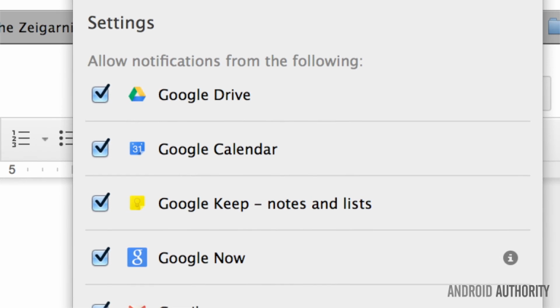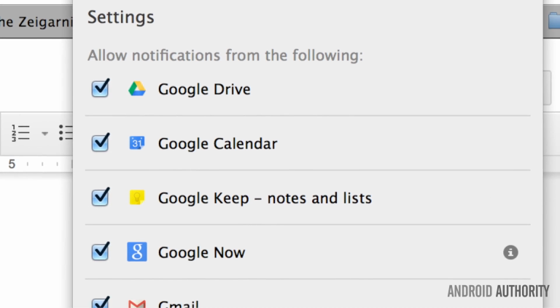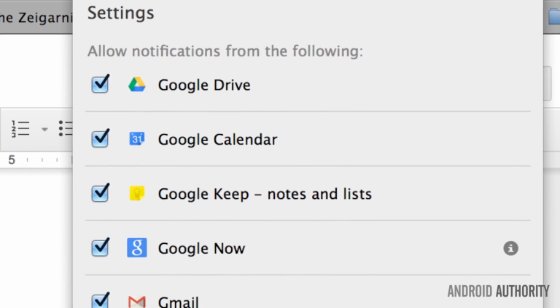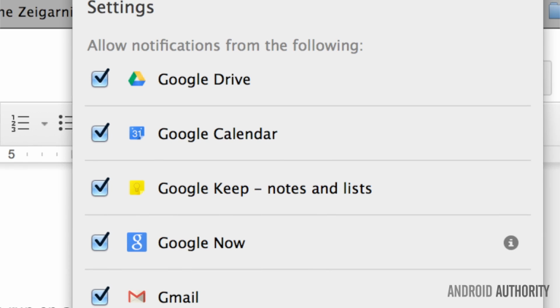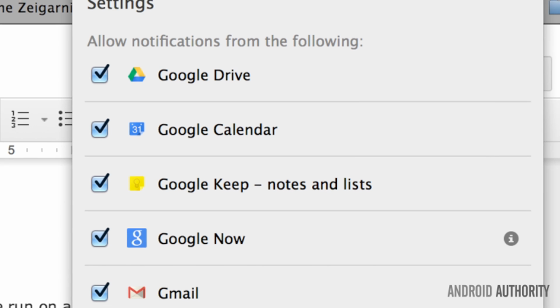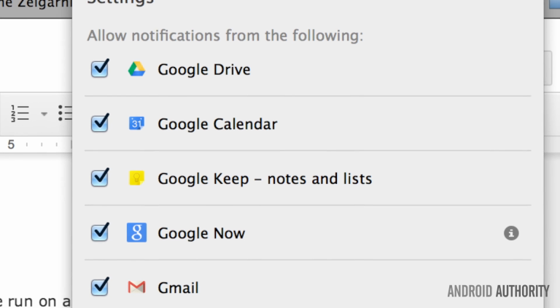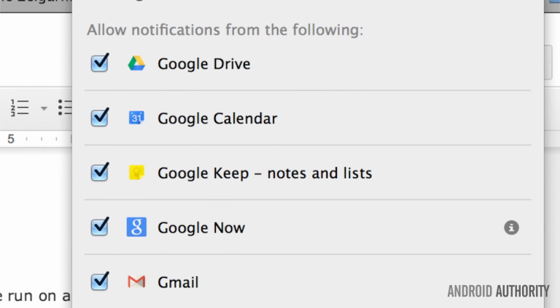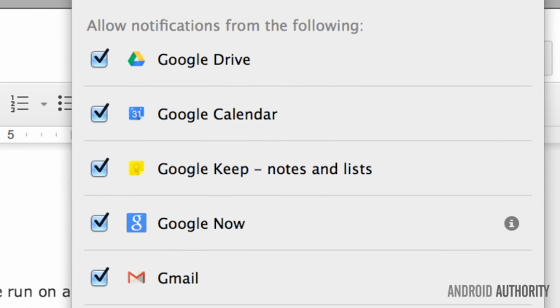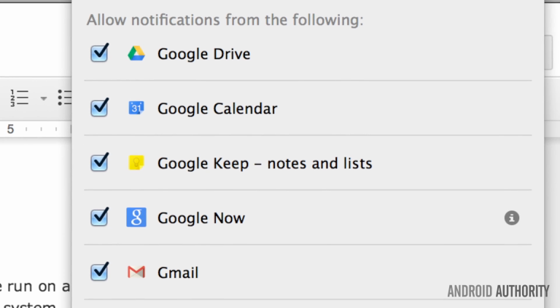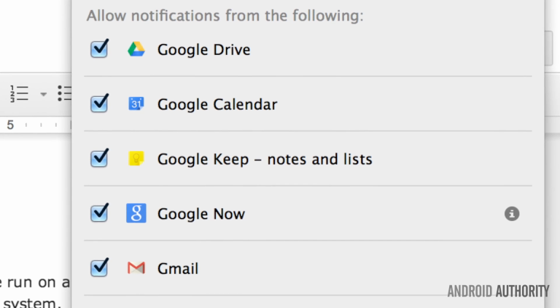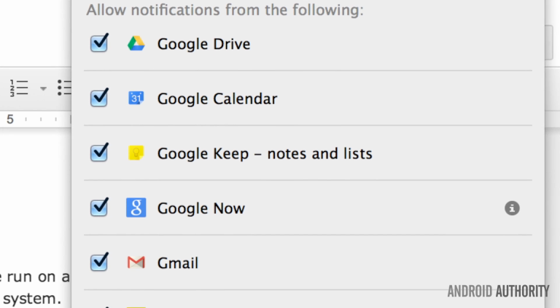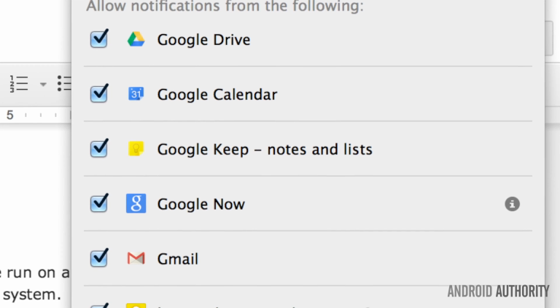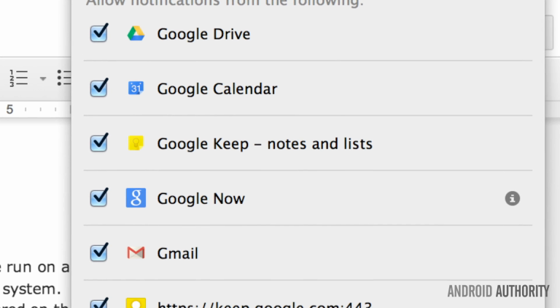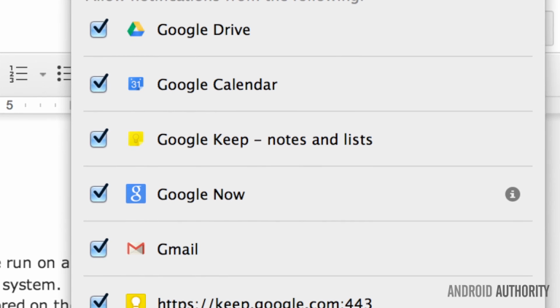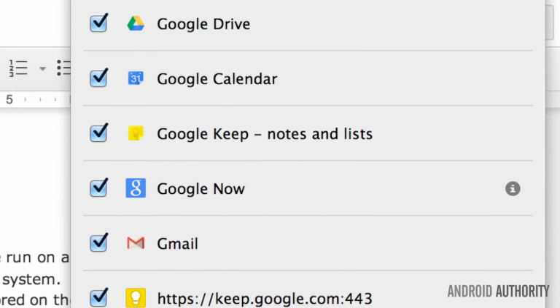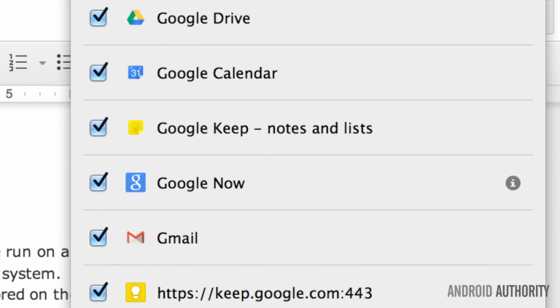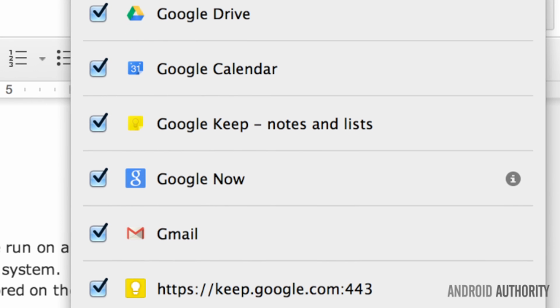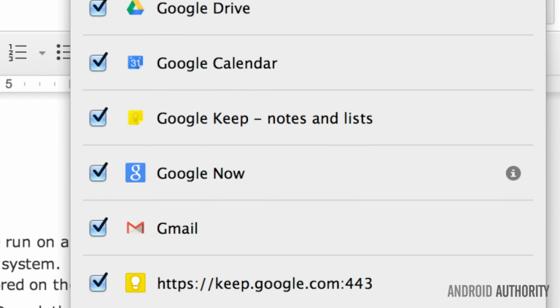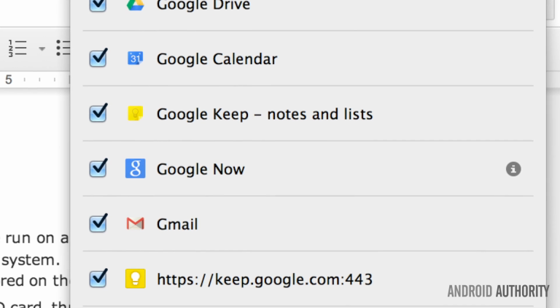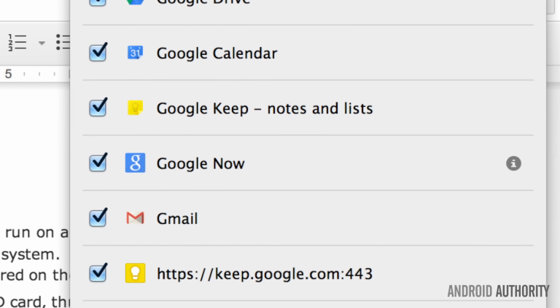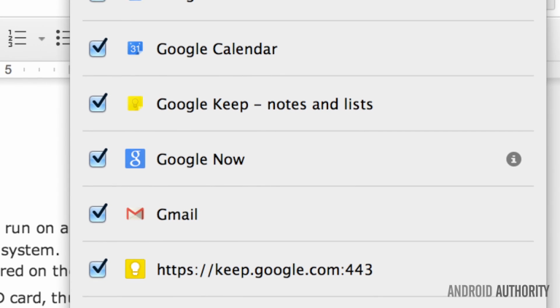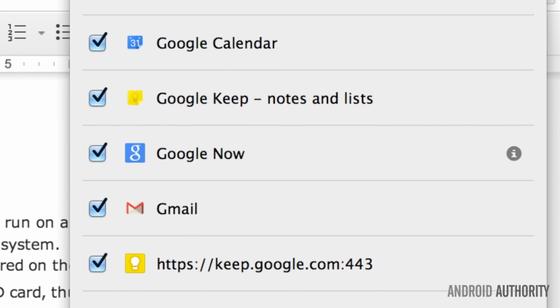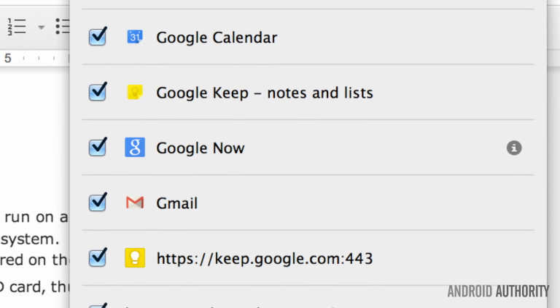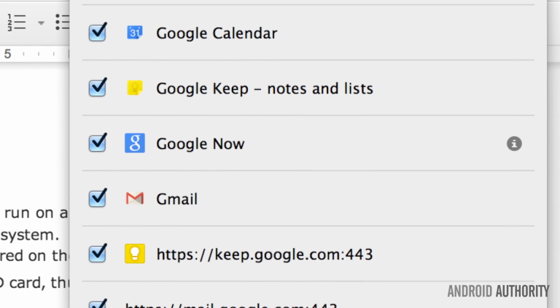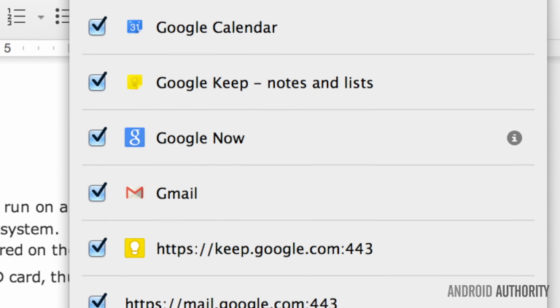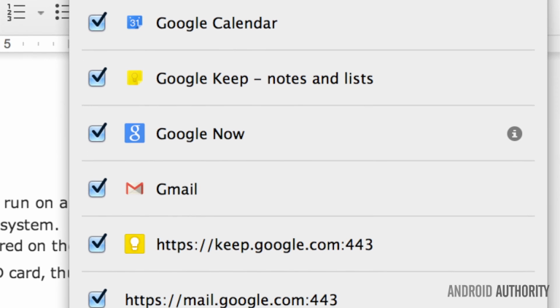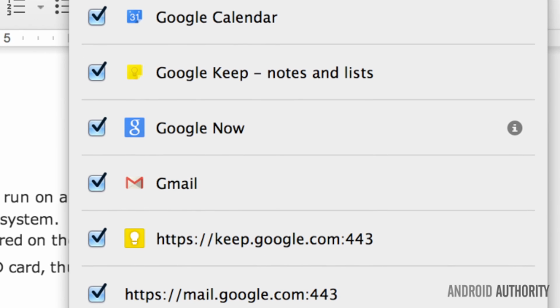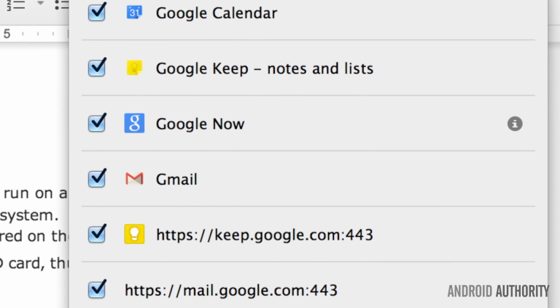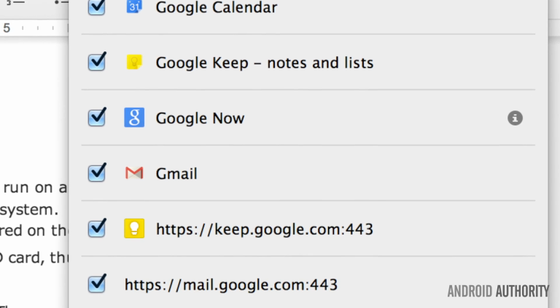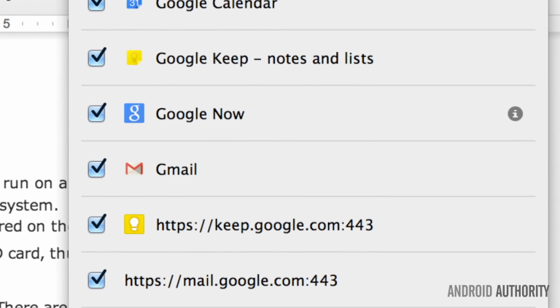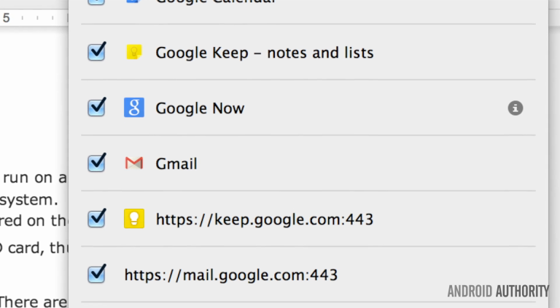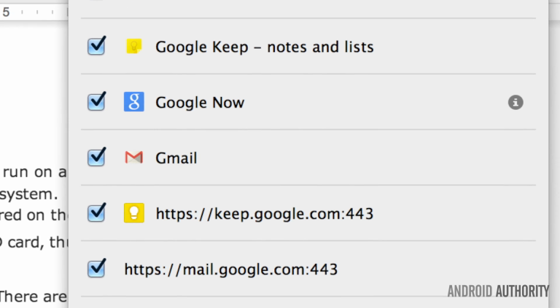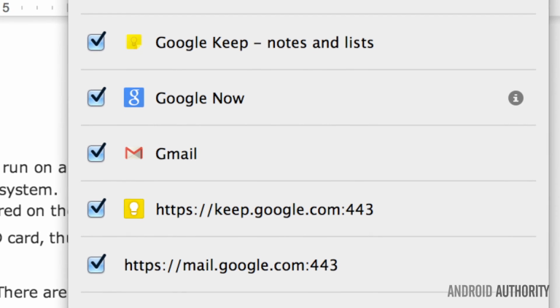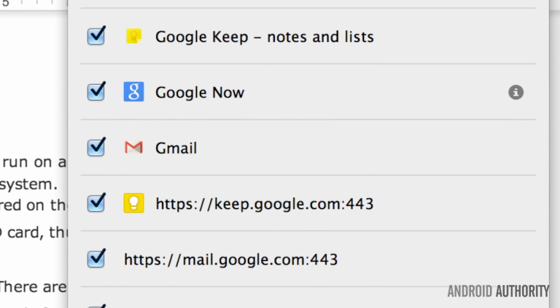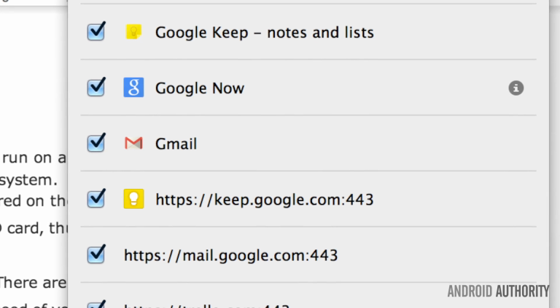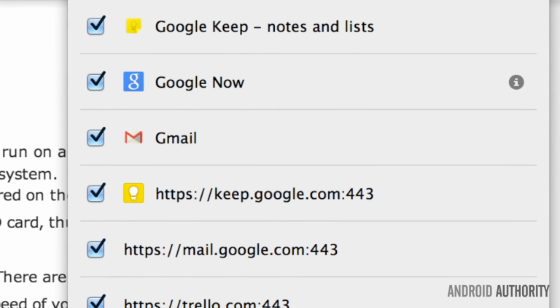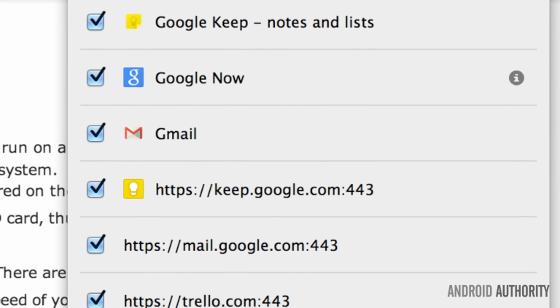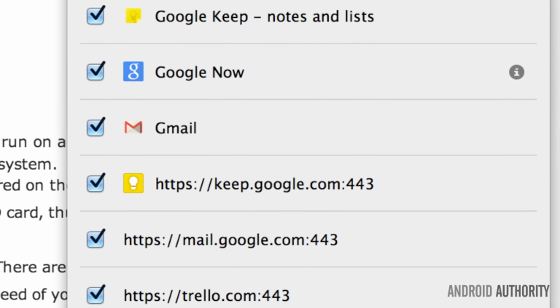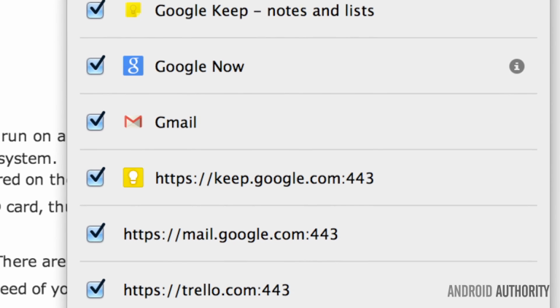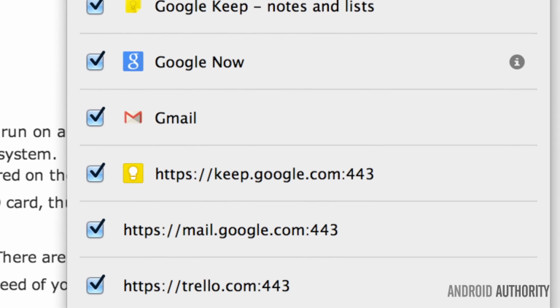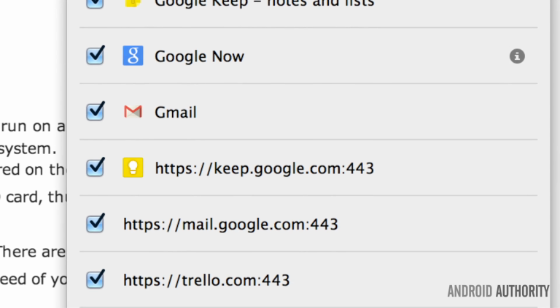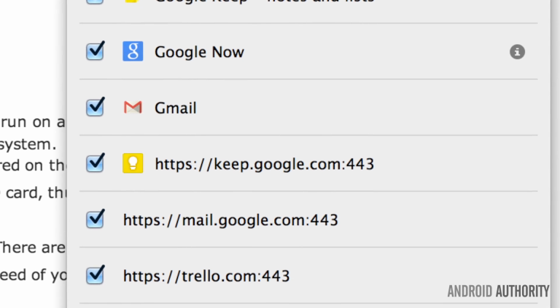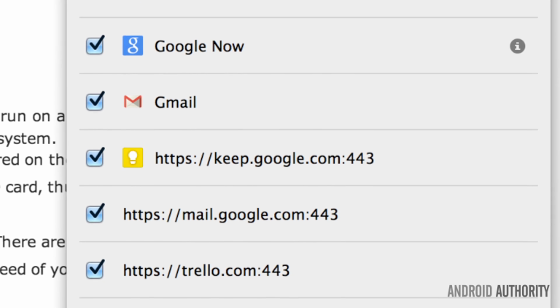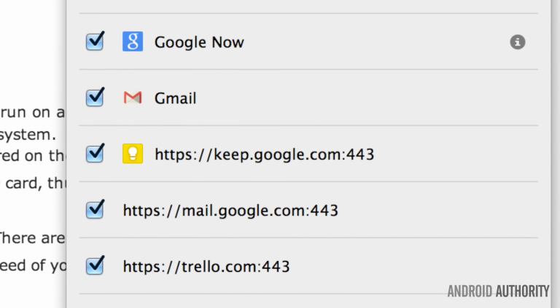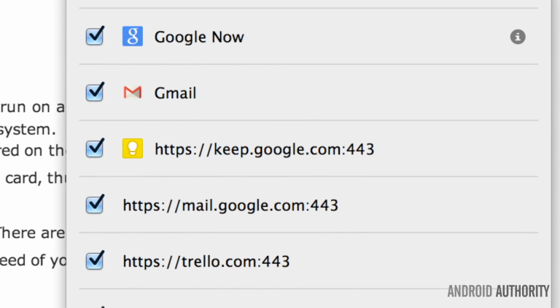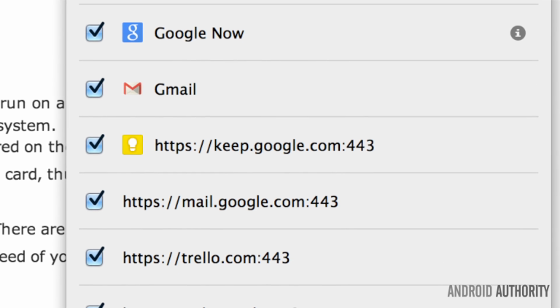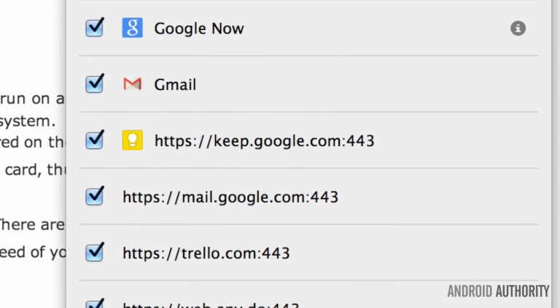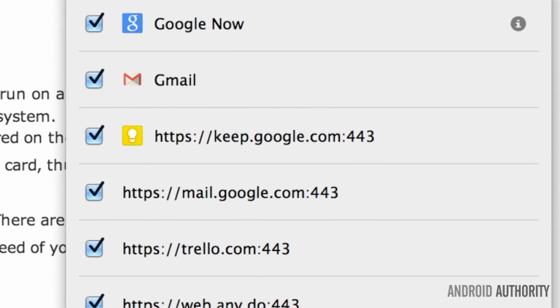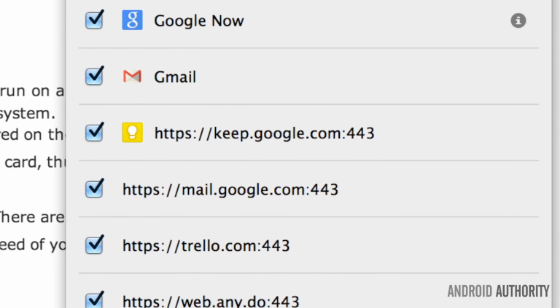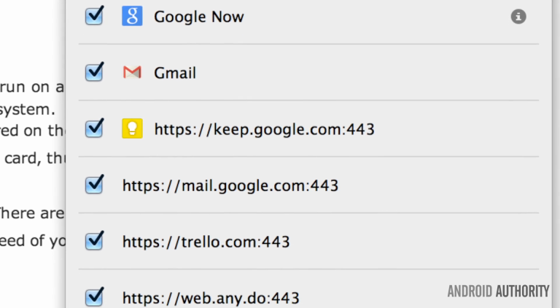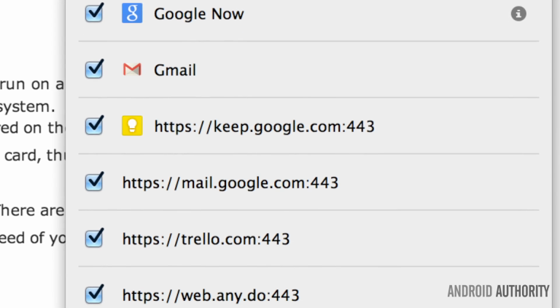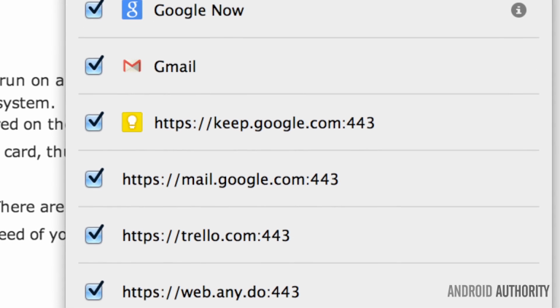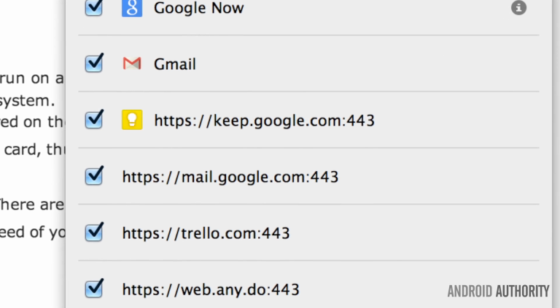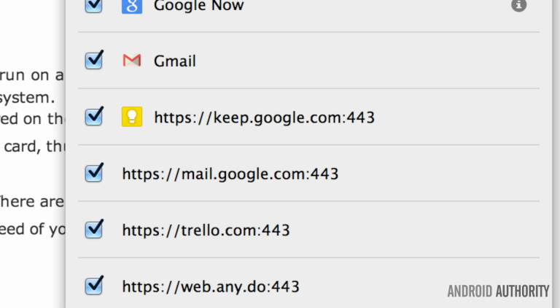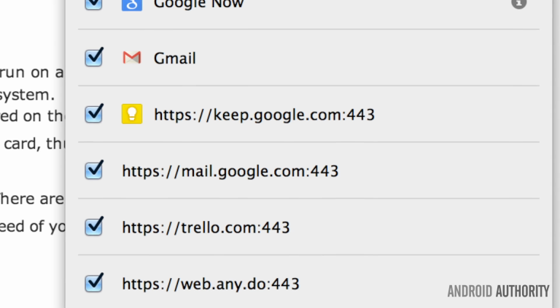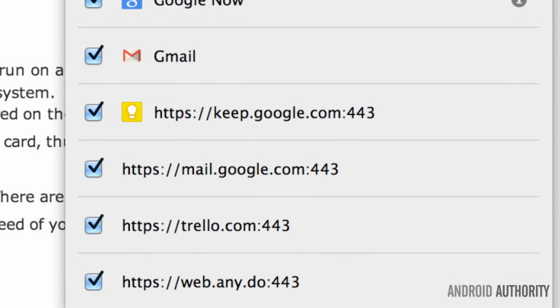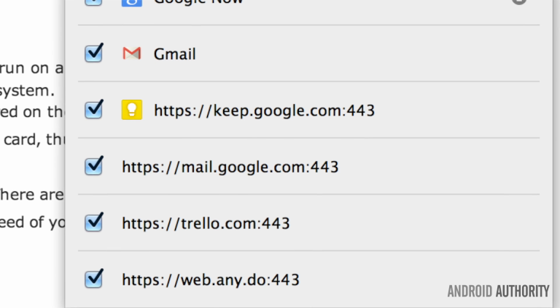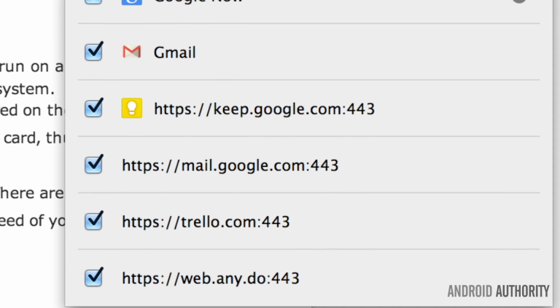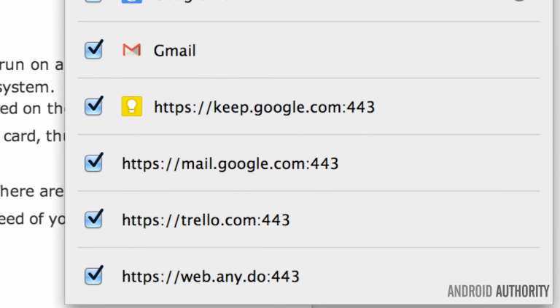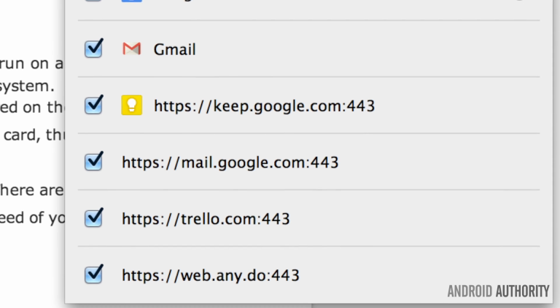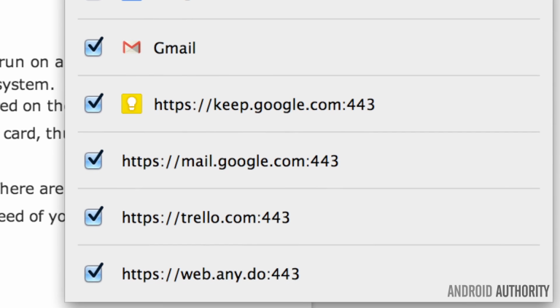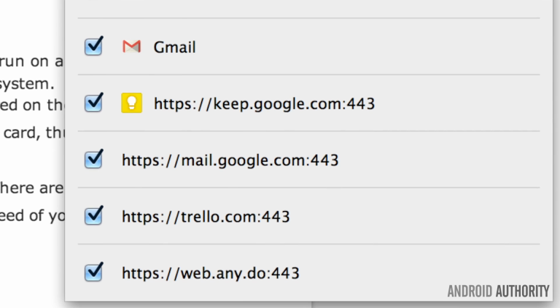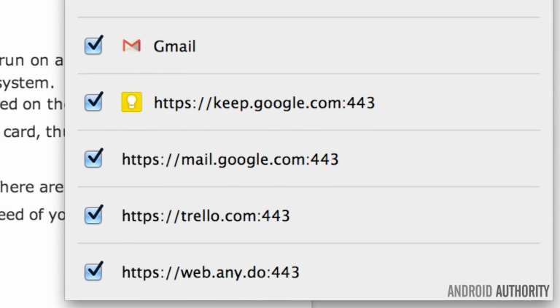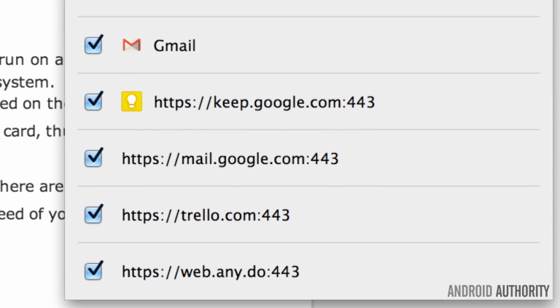You can edit your location settings by going to location reporting and location history on your Android or iOS device at any time.